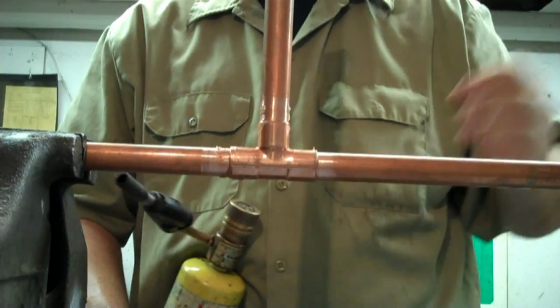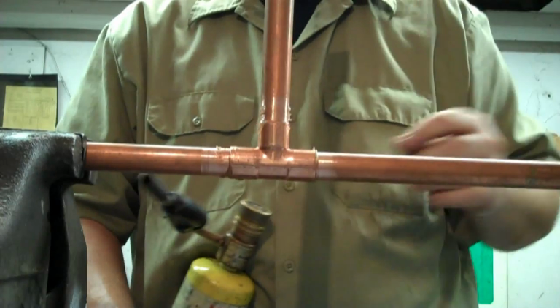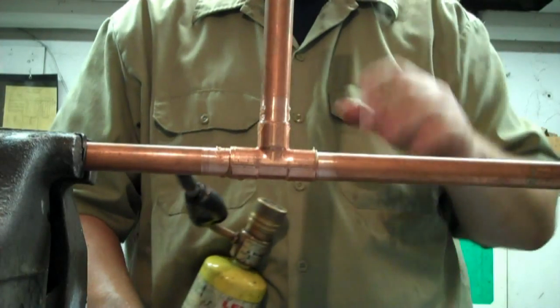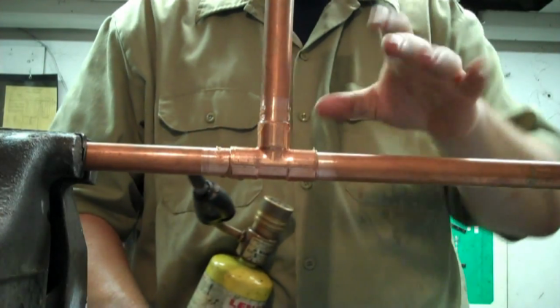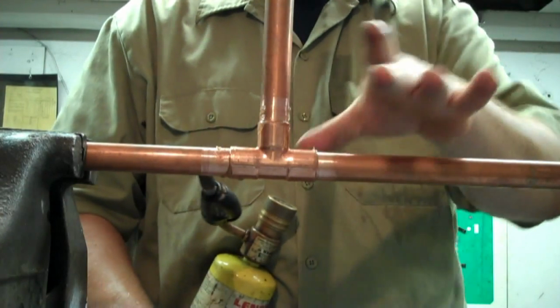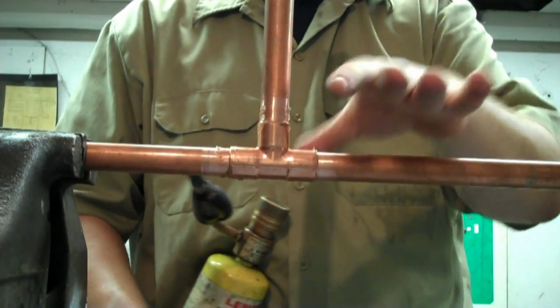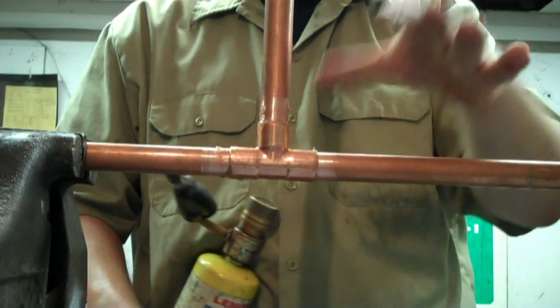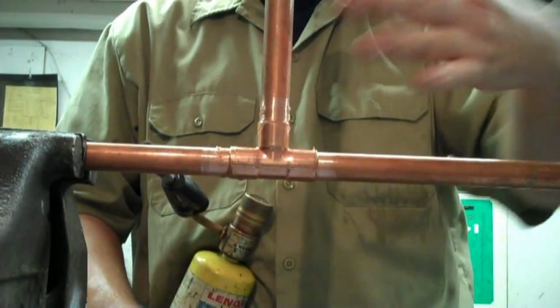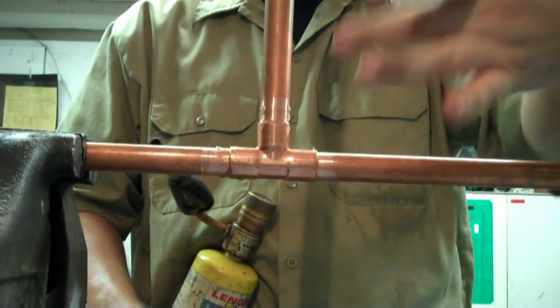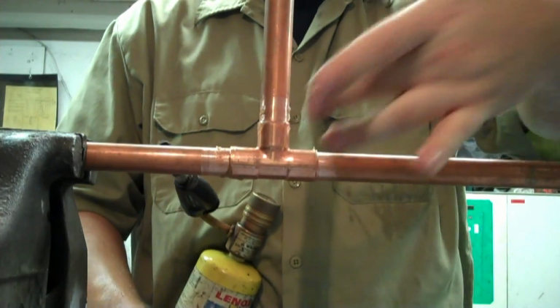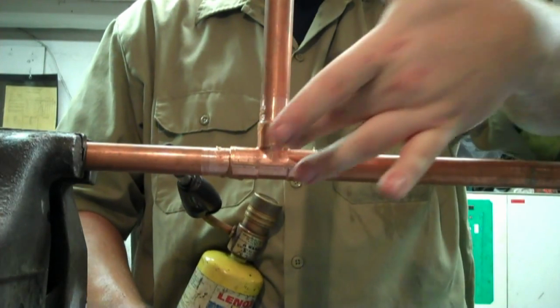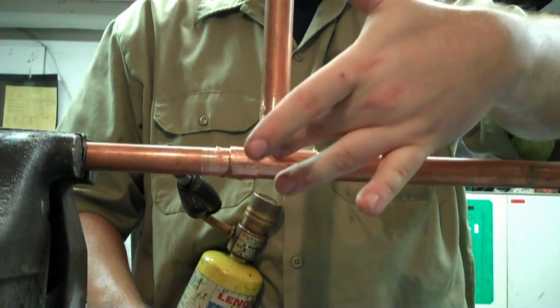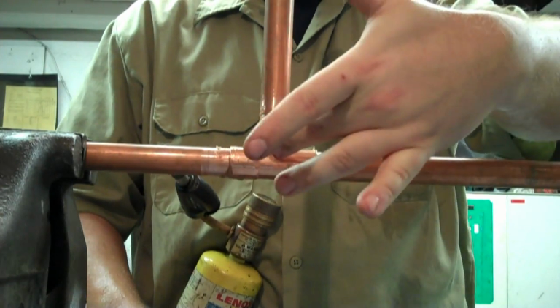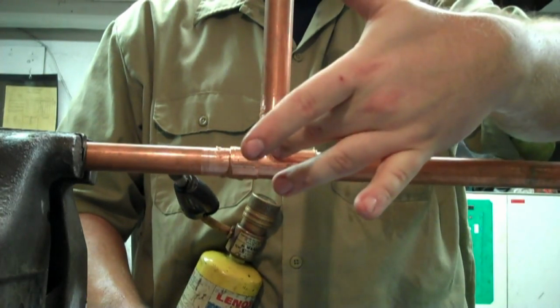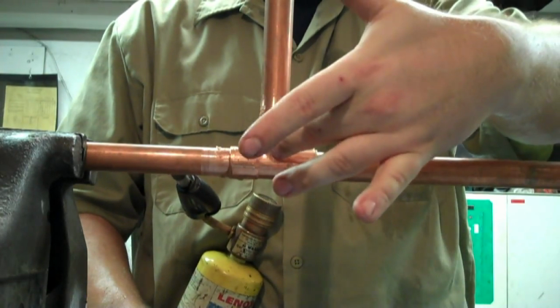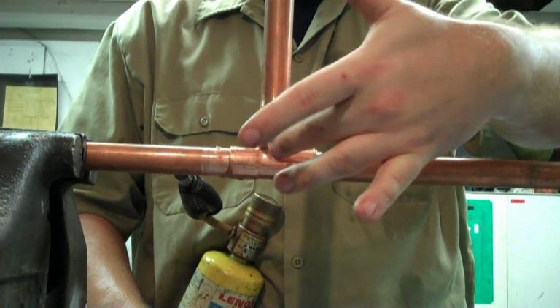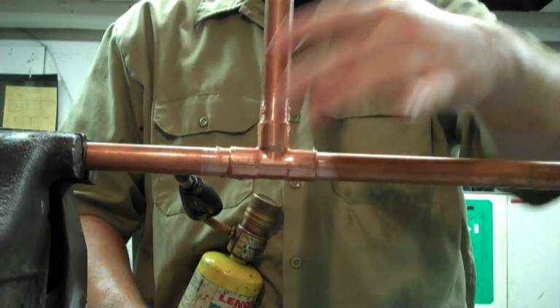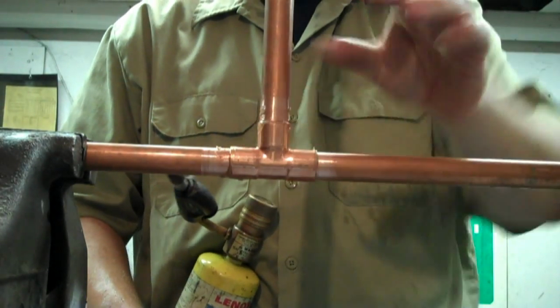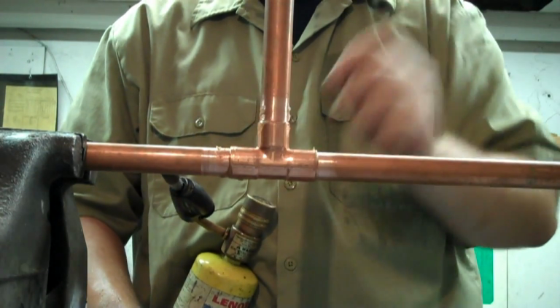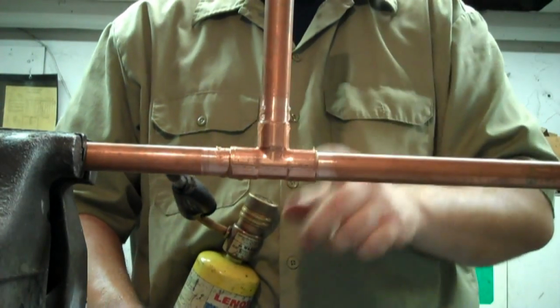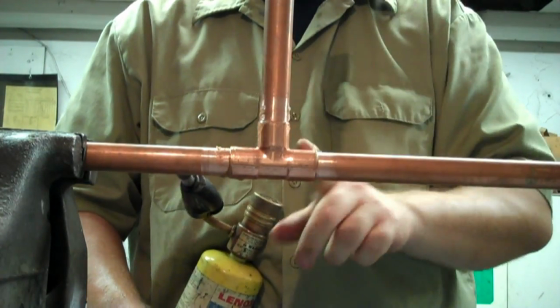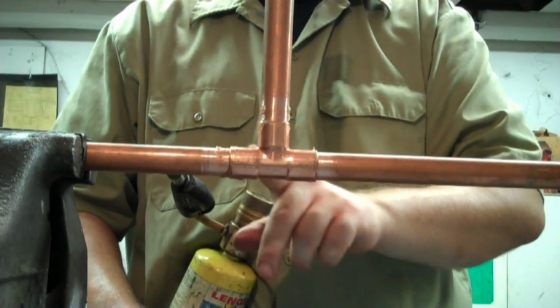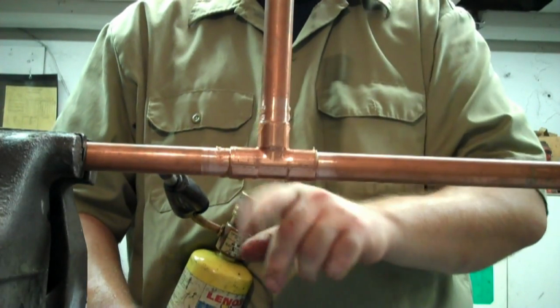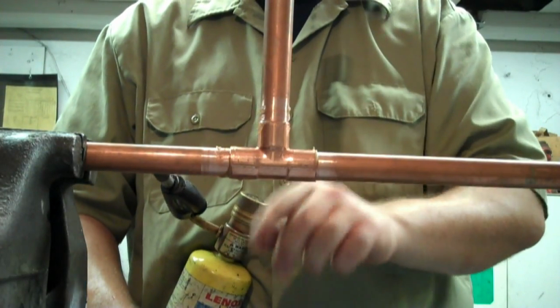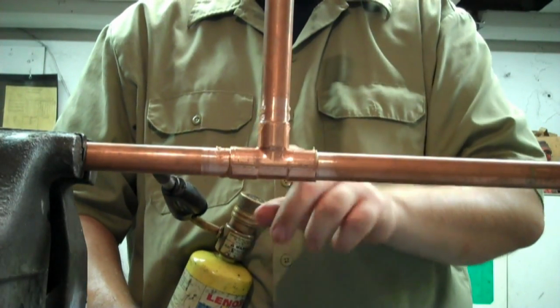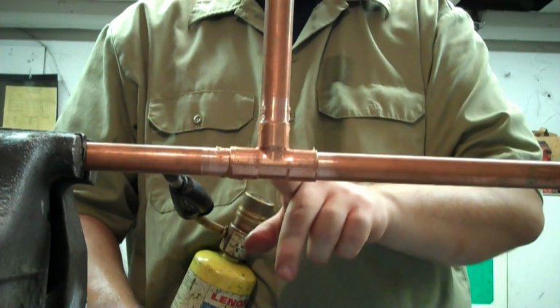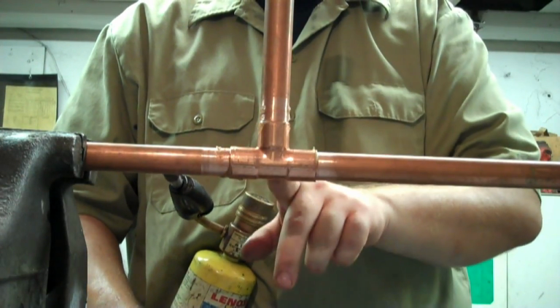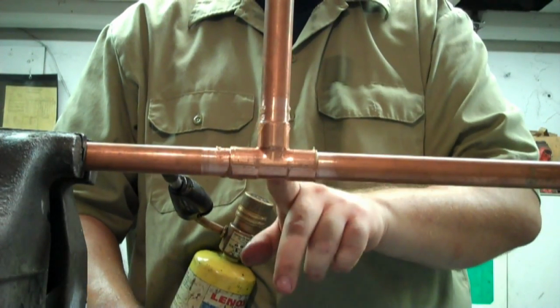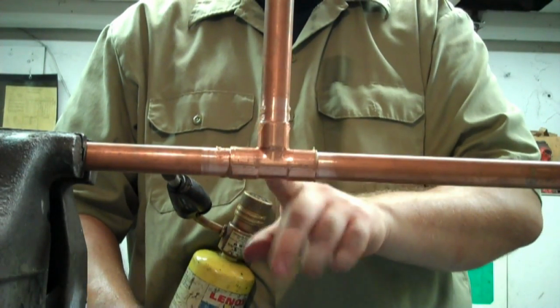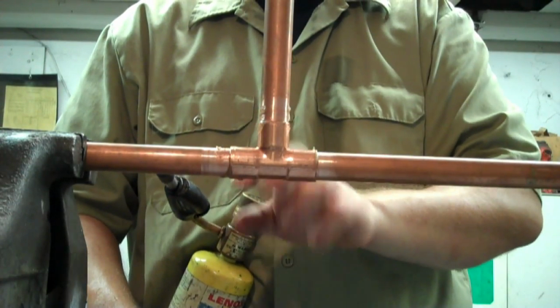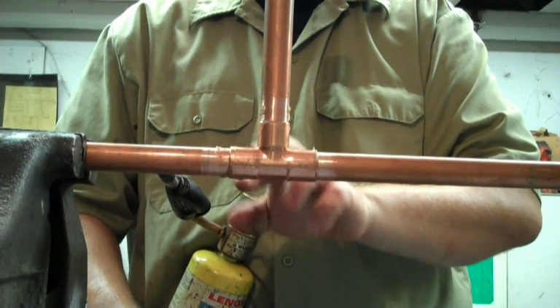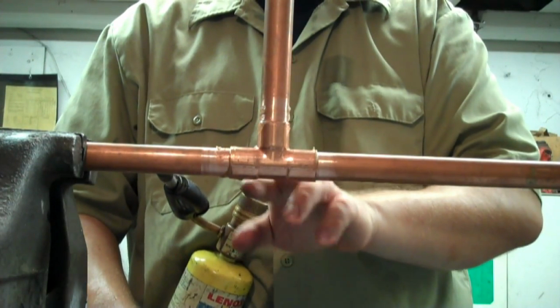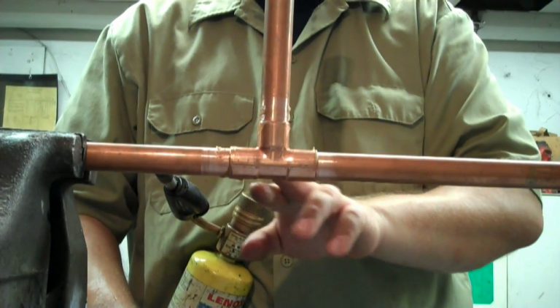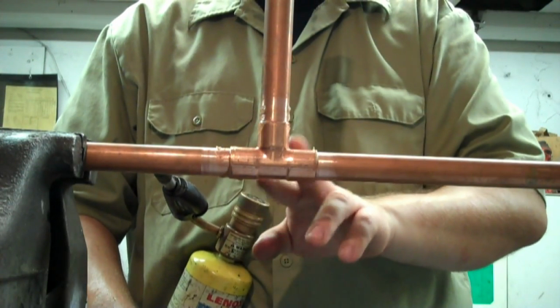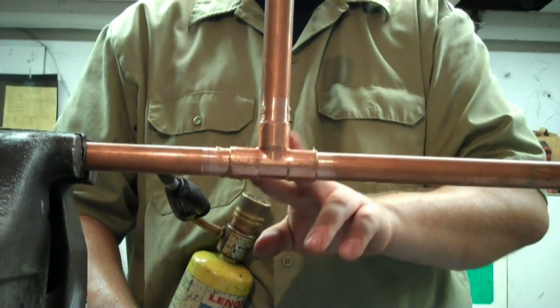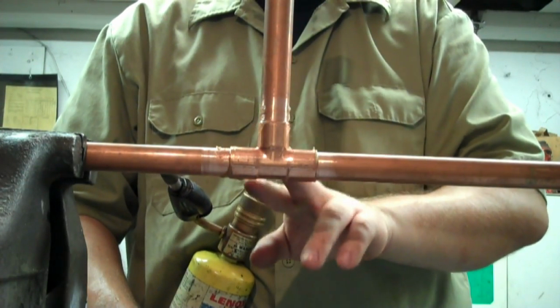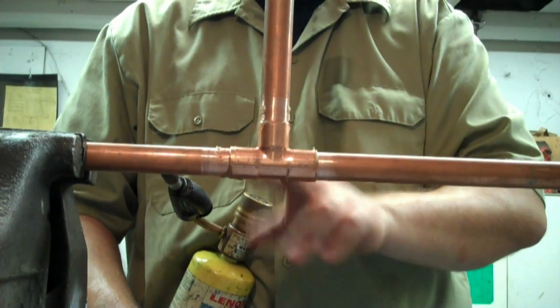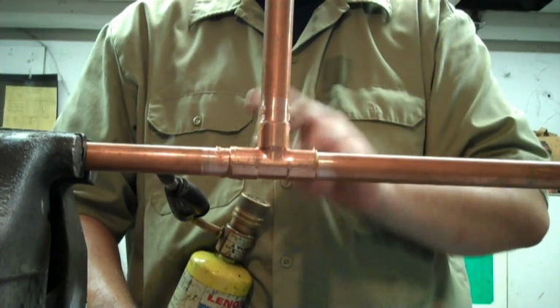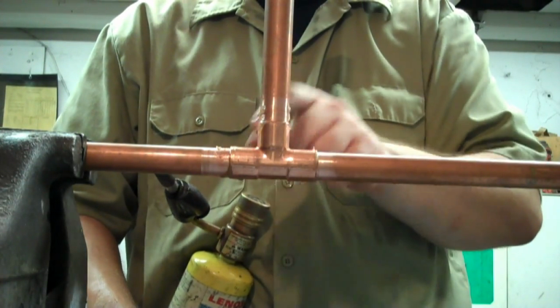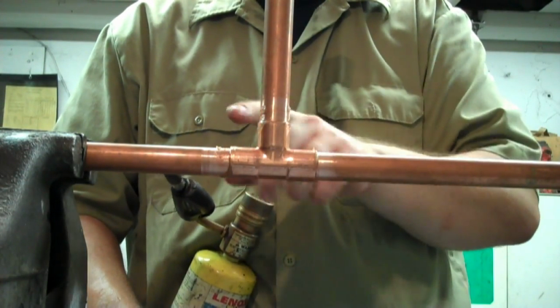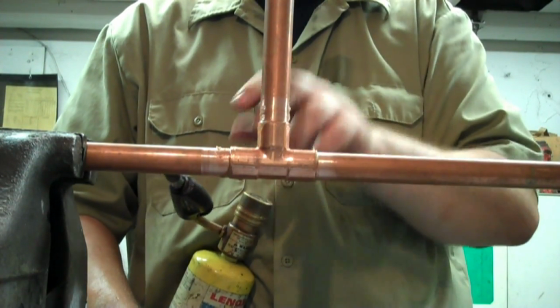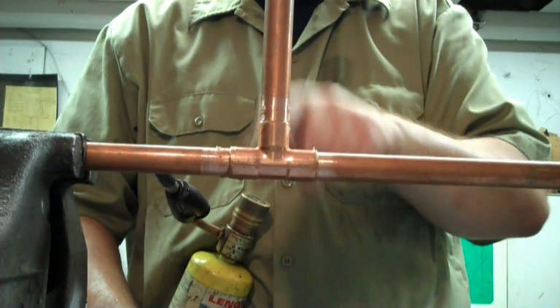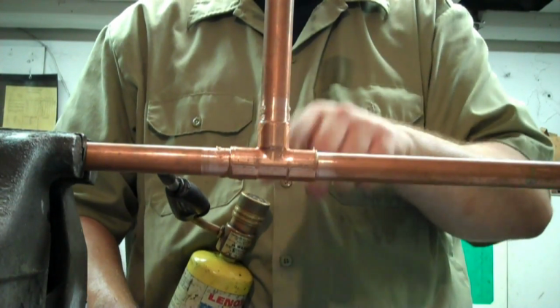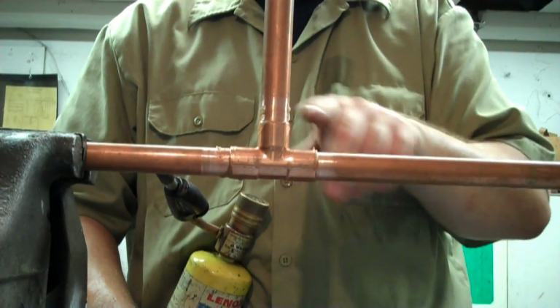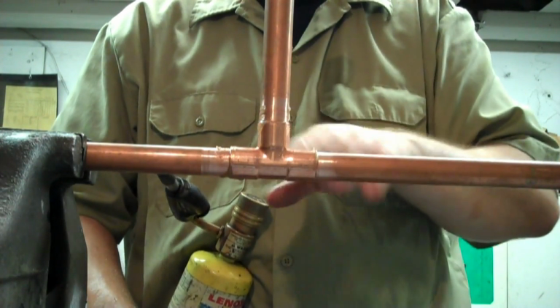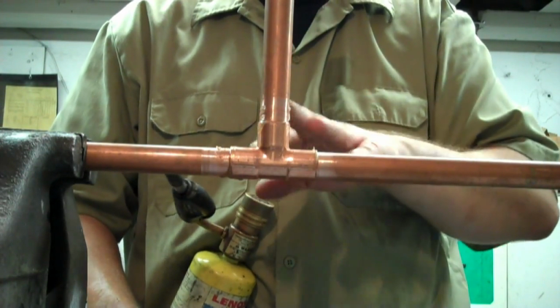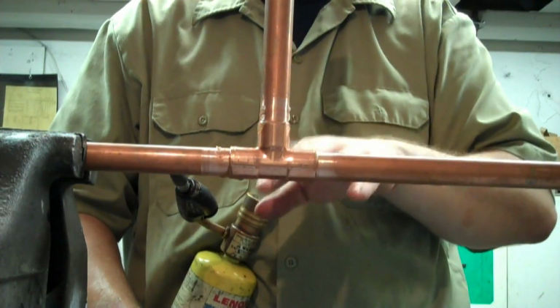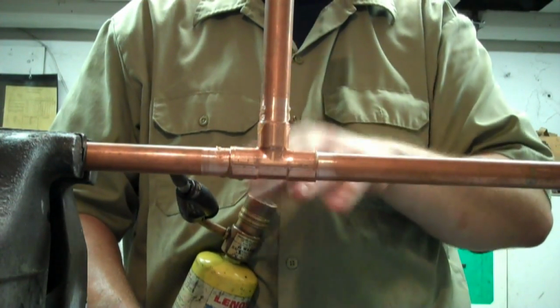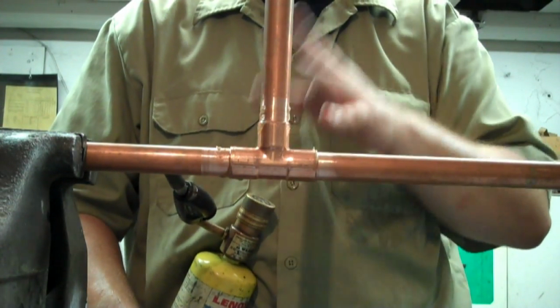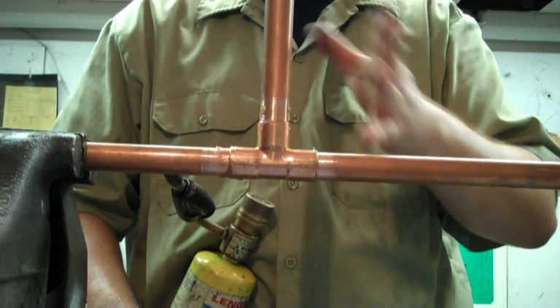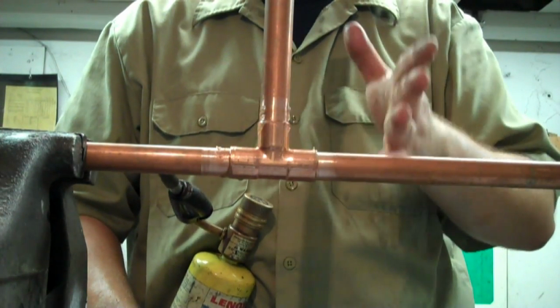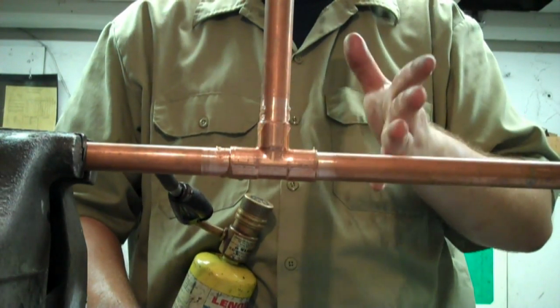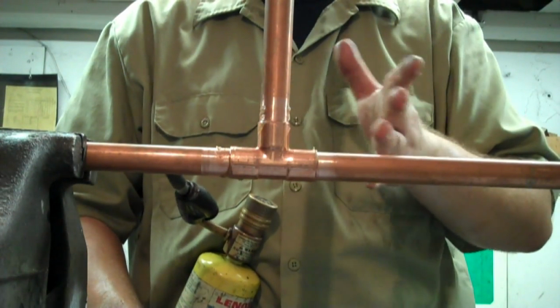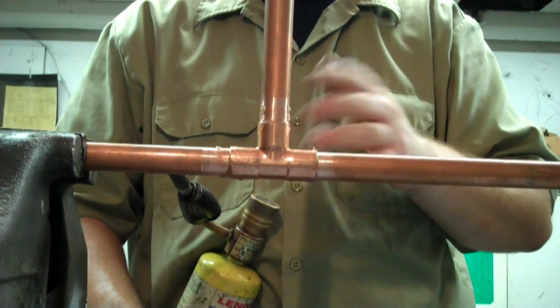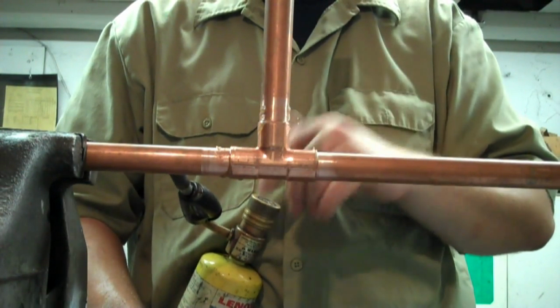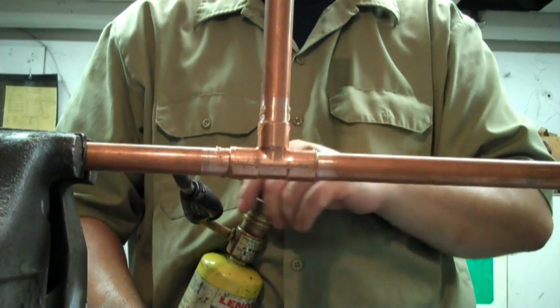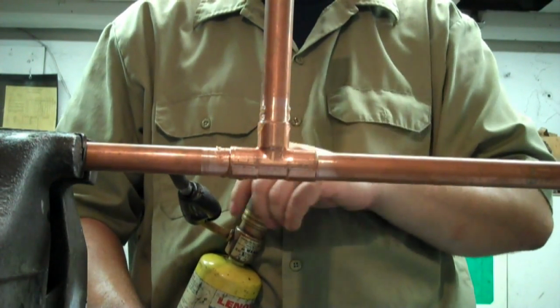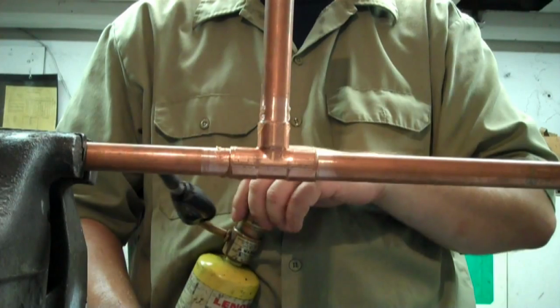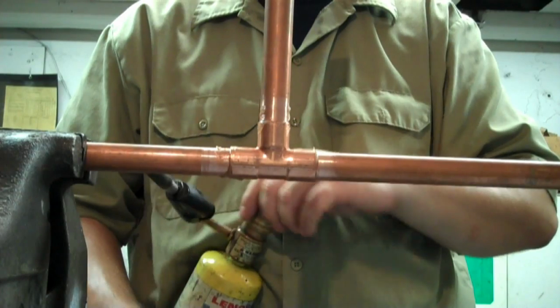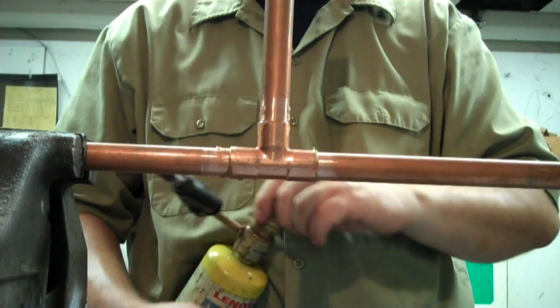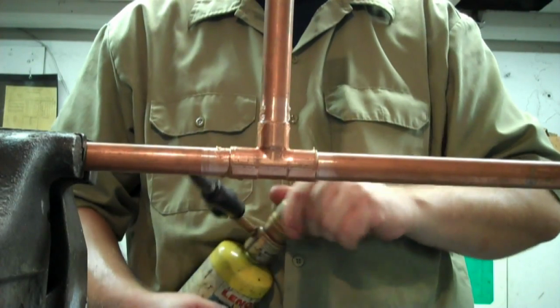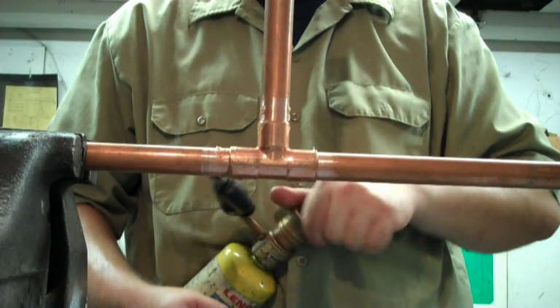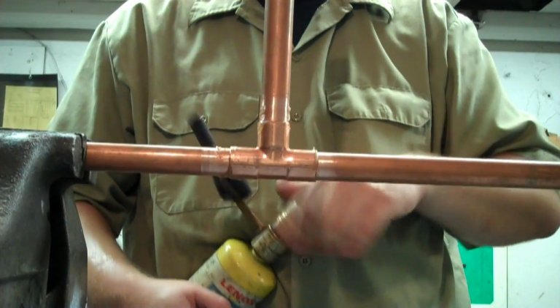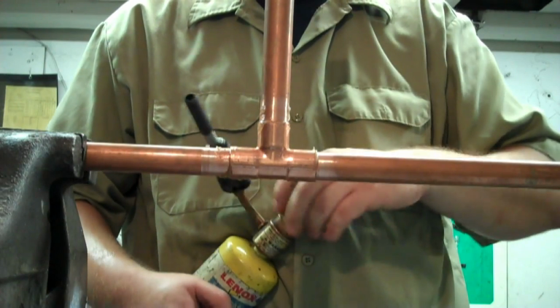For a tee like this I like to put heat in the center so it disperses evenly — that way I can do all three sides at the same time basically.